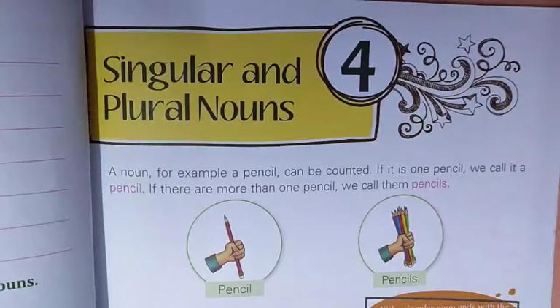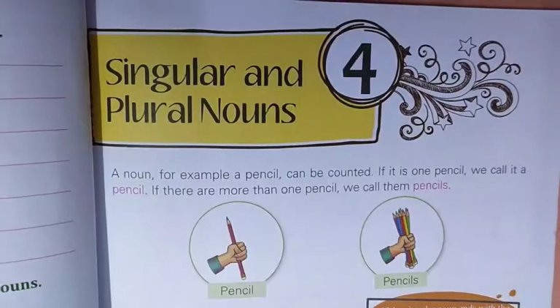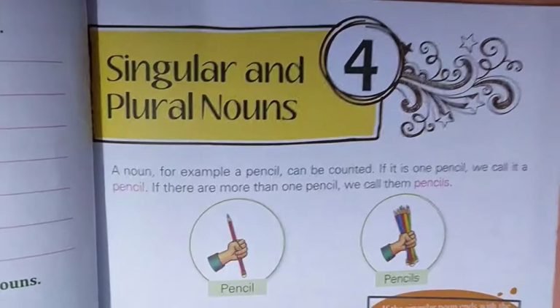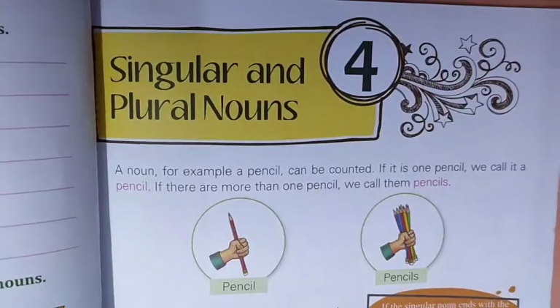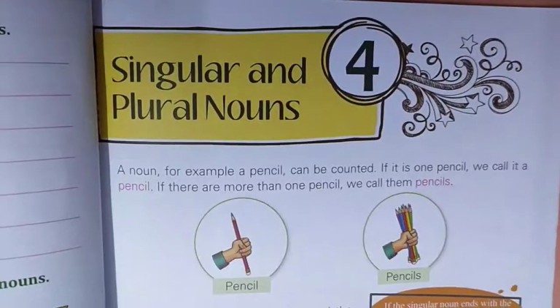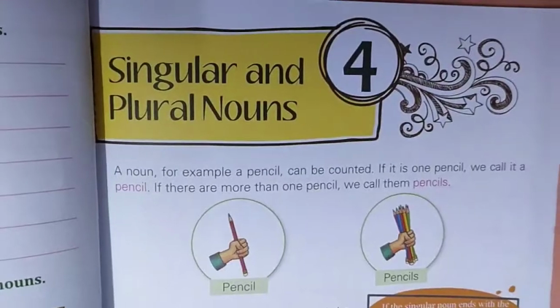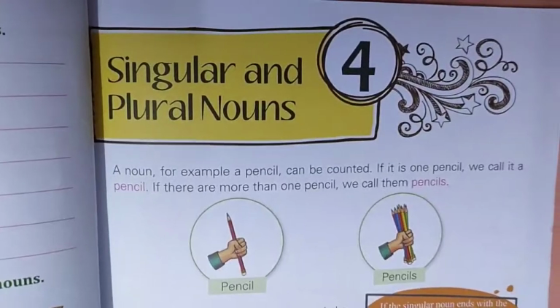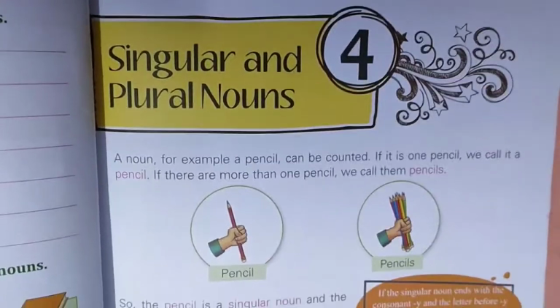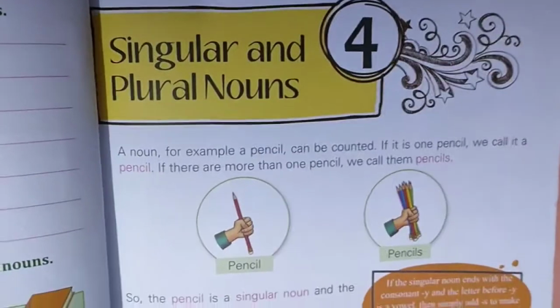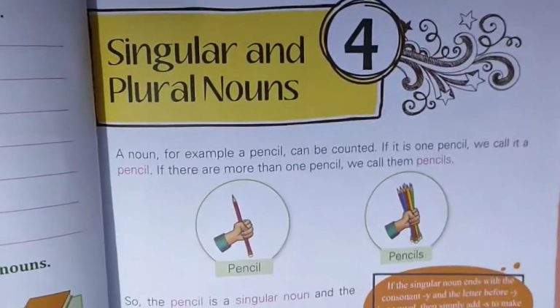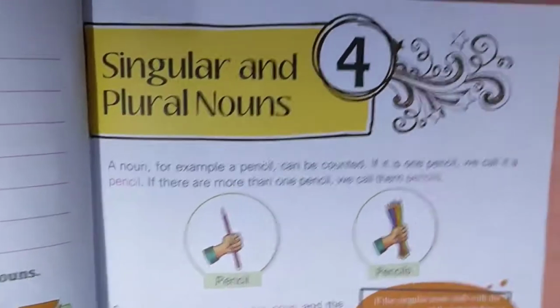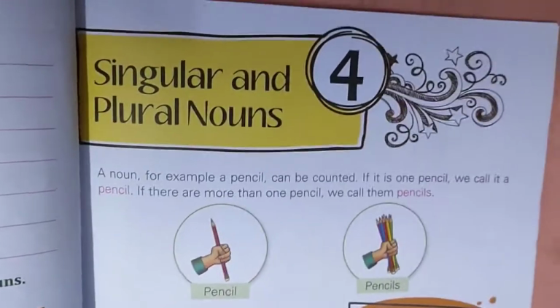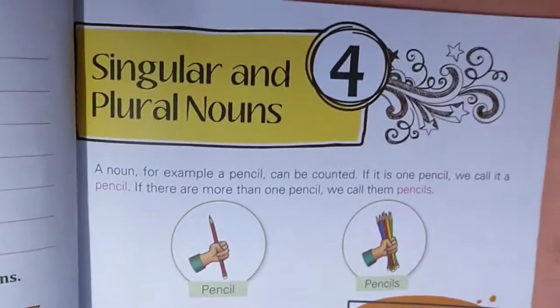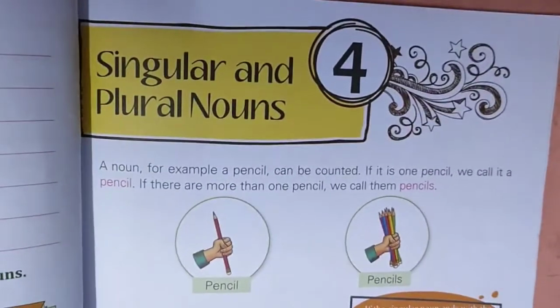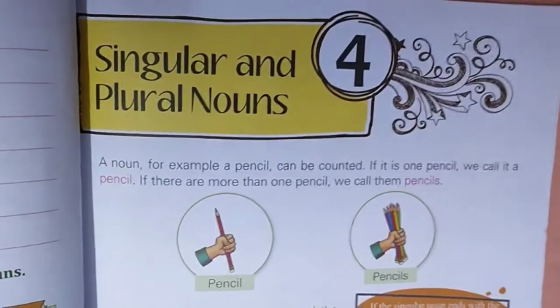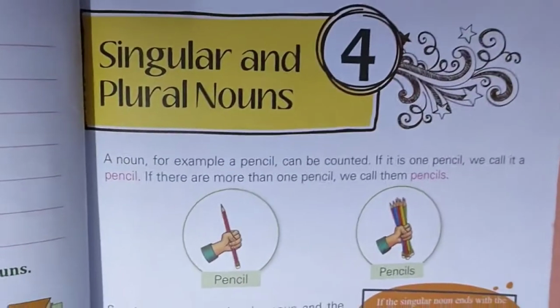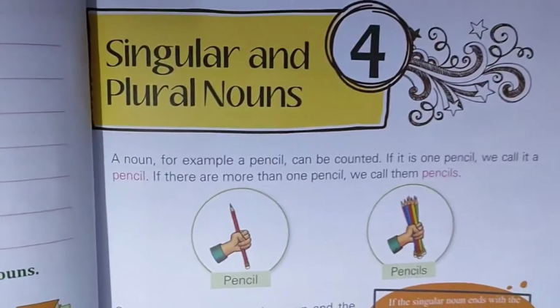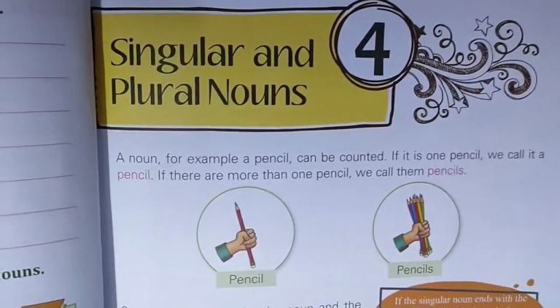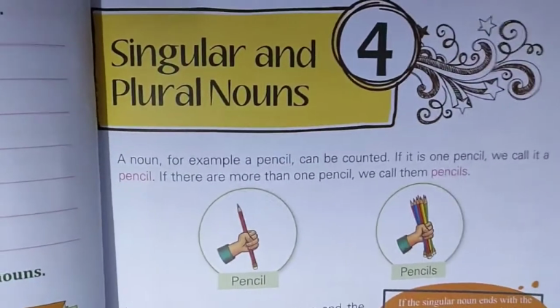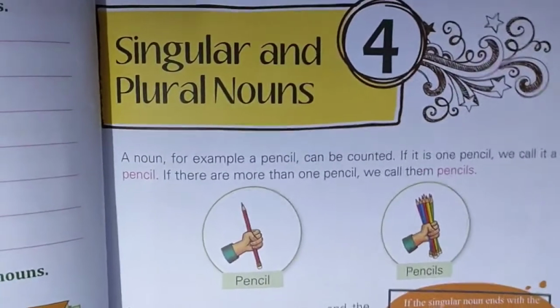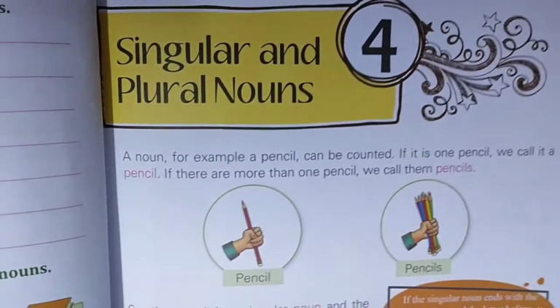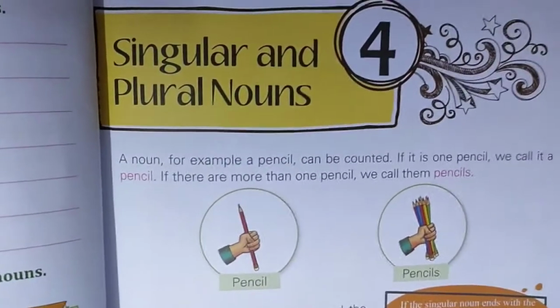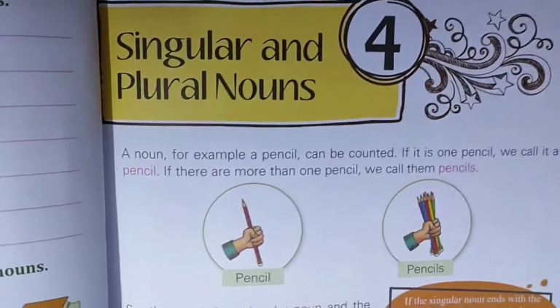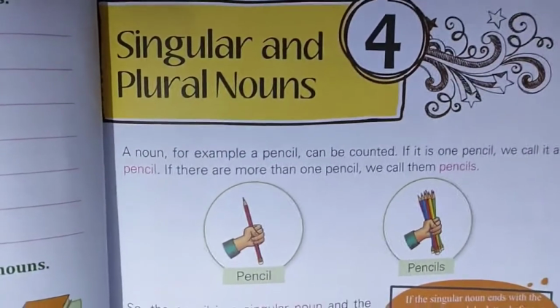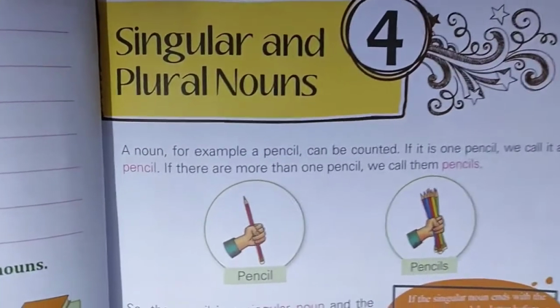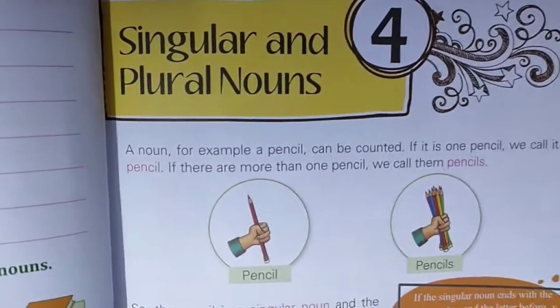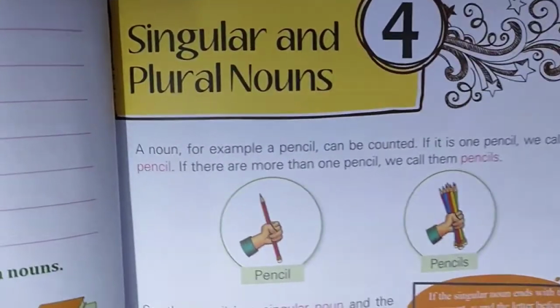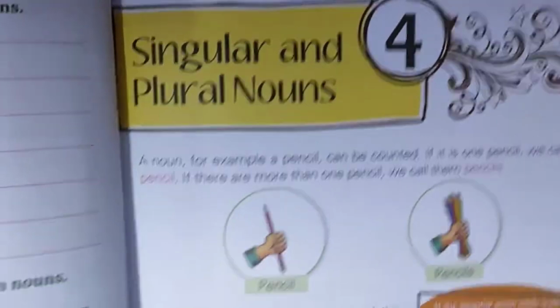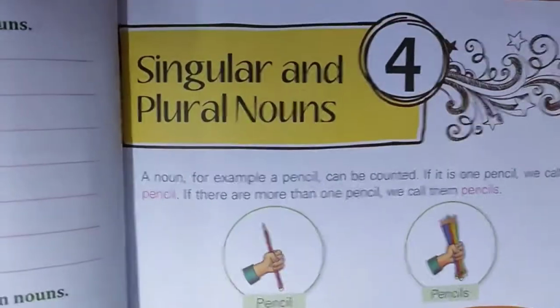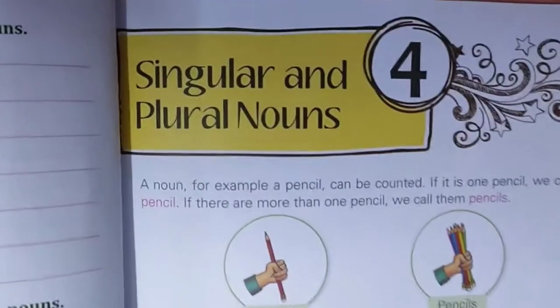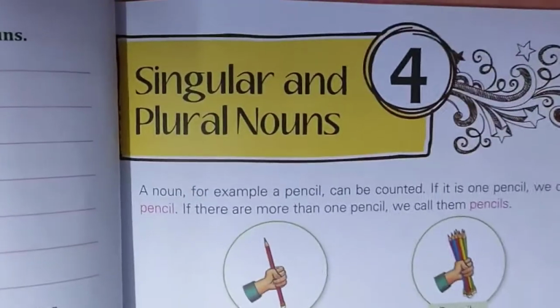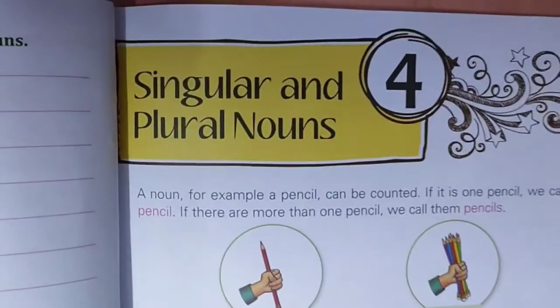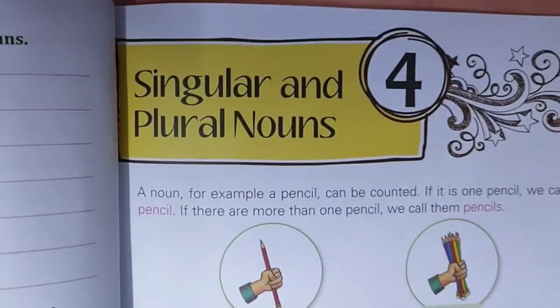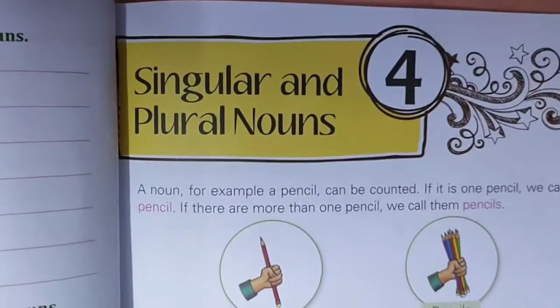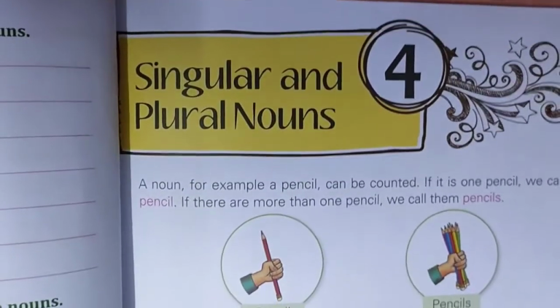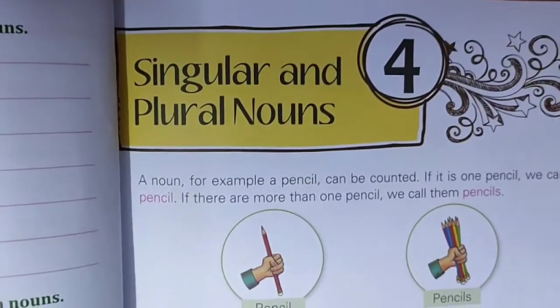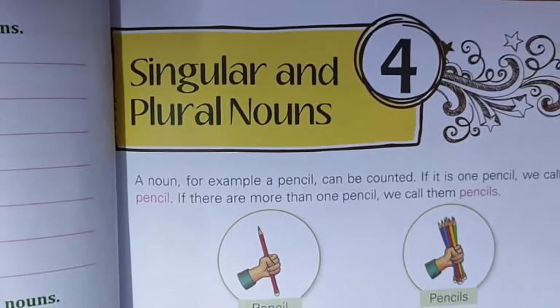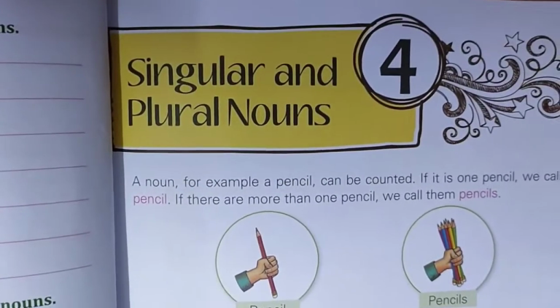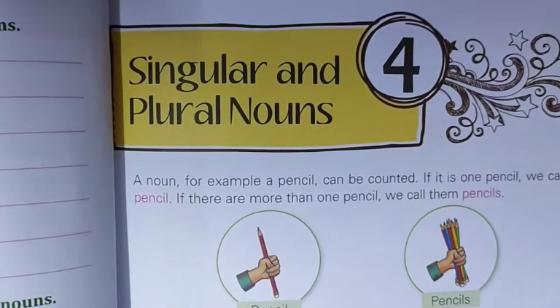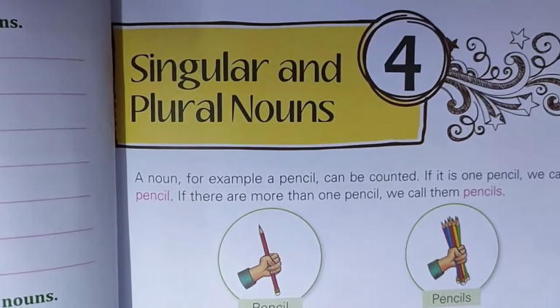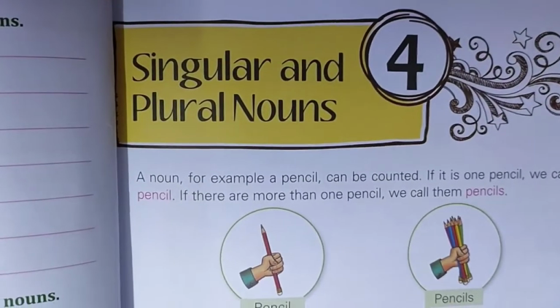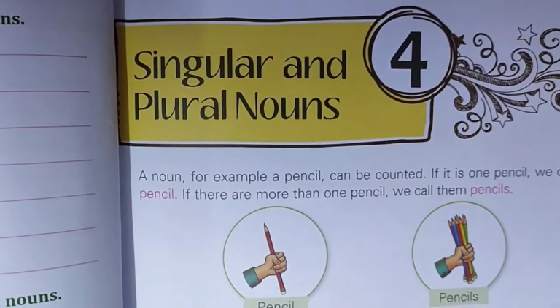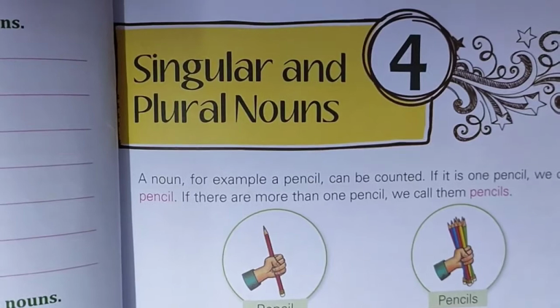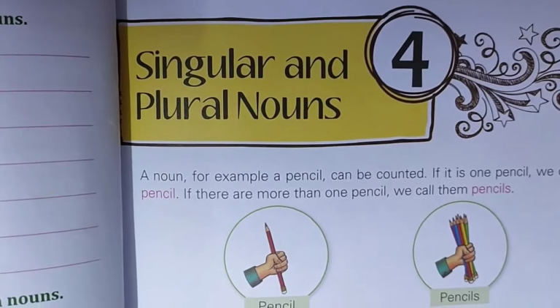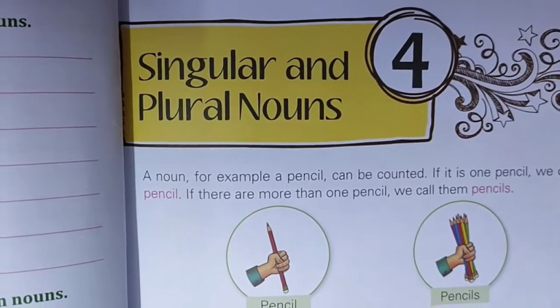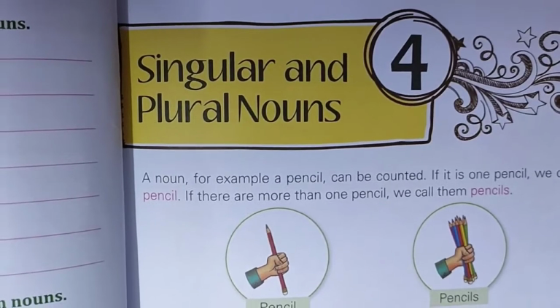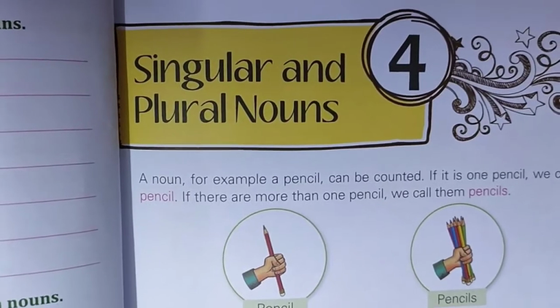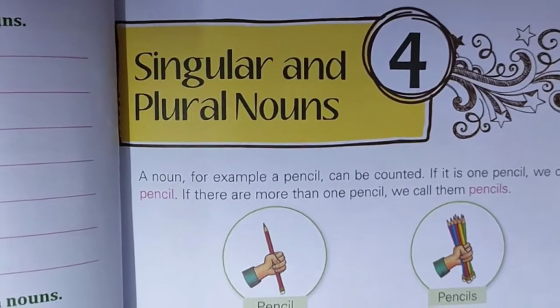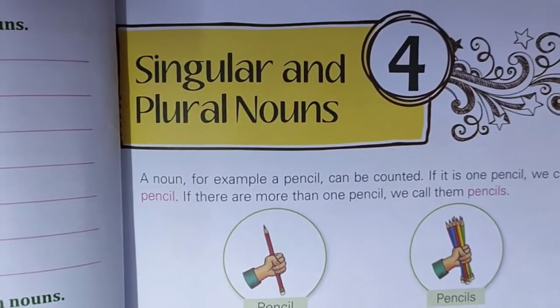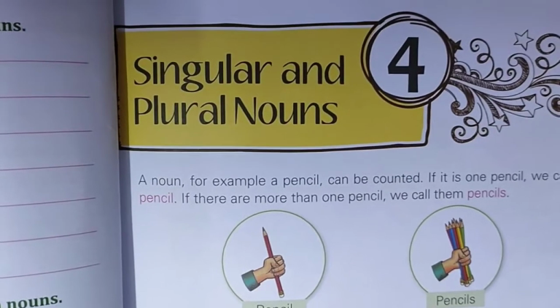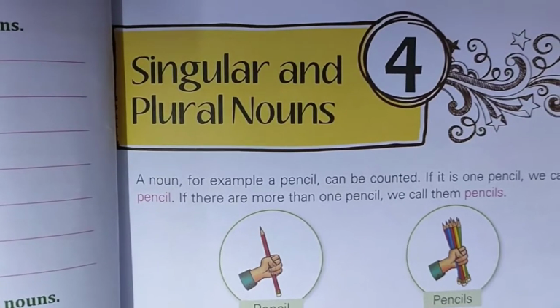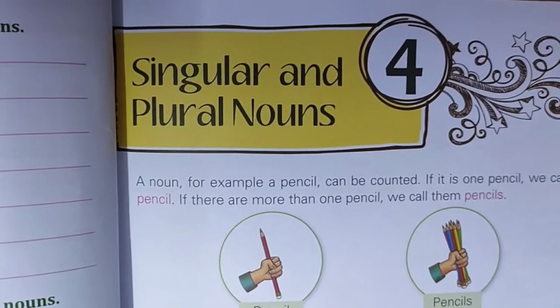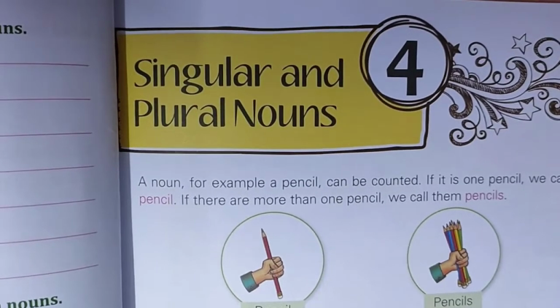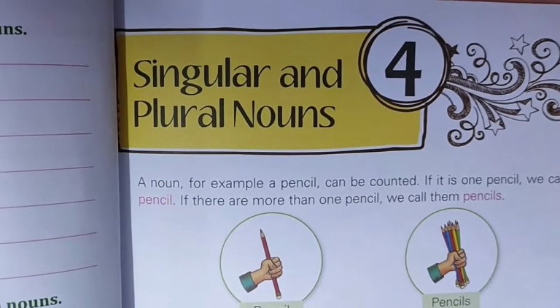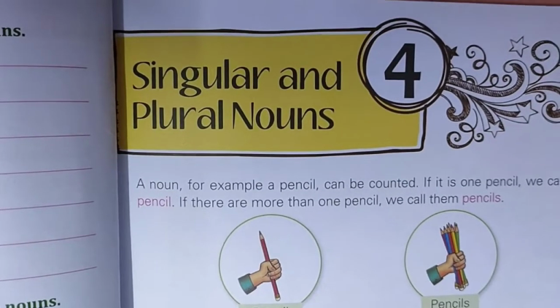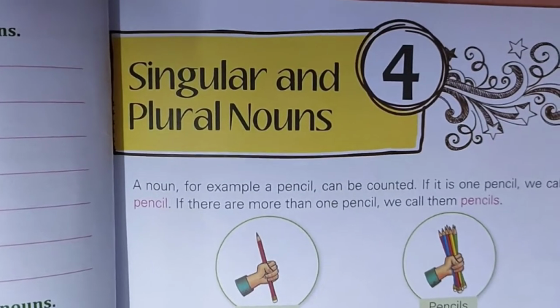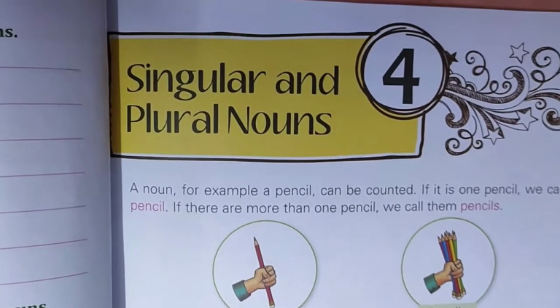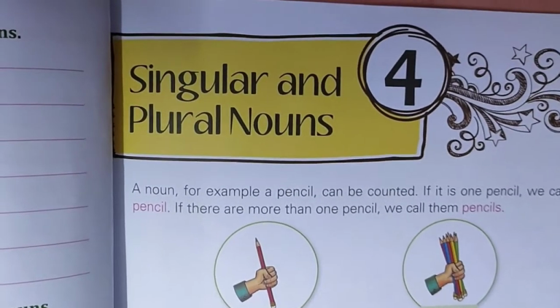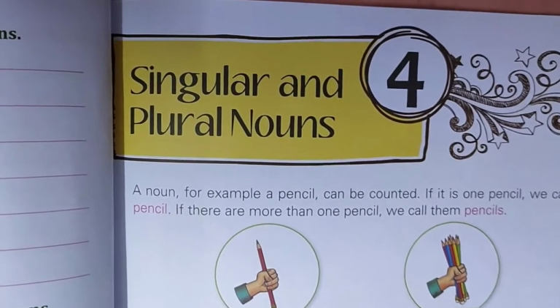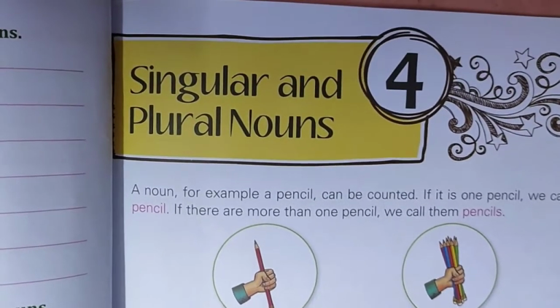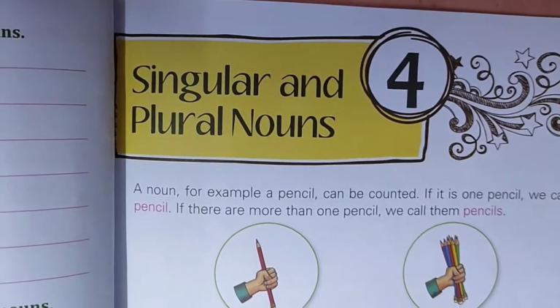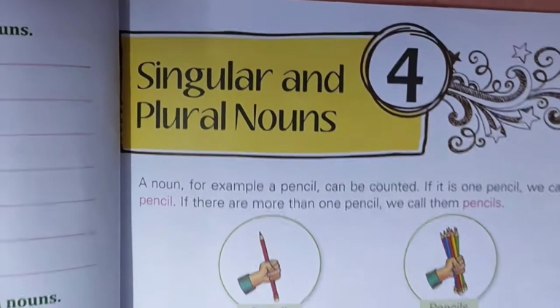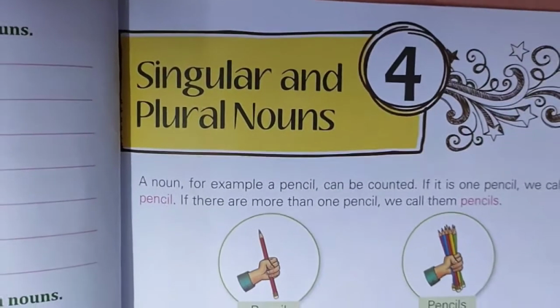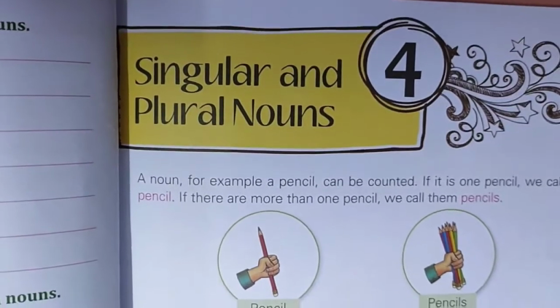Good morning class 2 children. Now let us start English grammar. Chapter 4: singular and plural nouns.